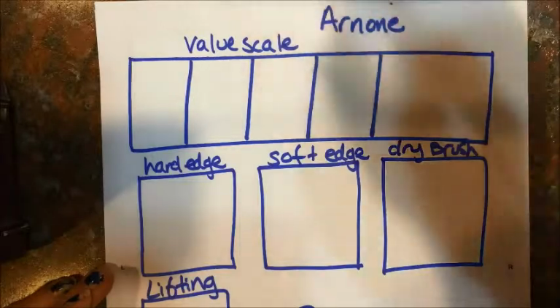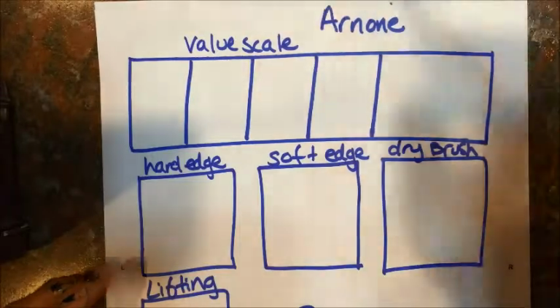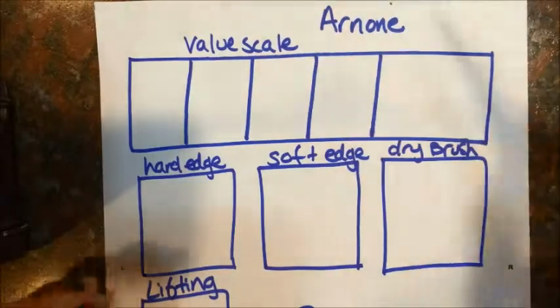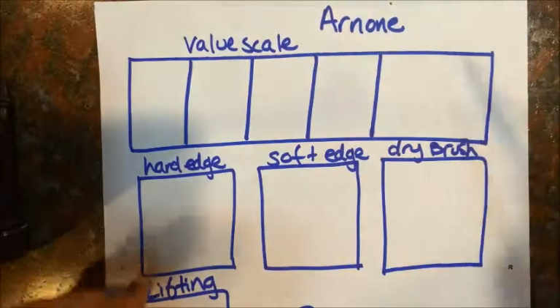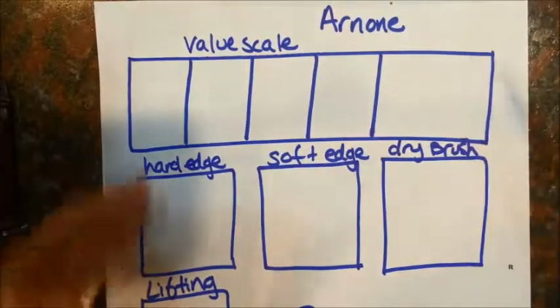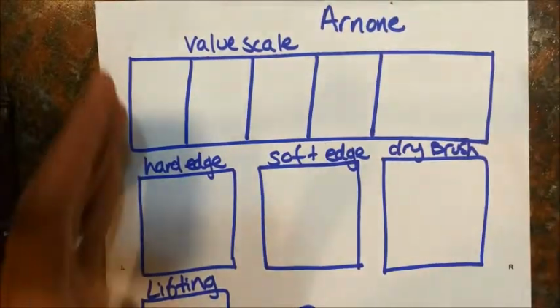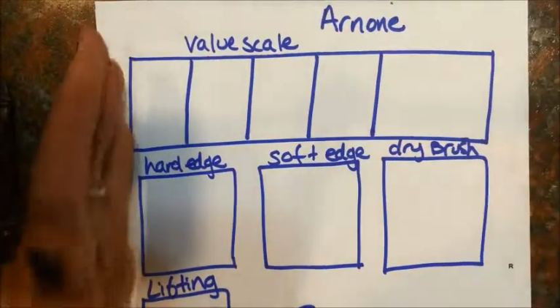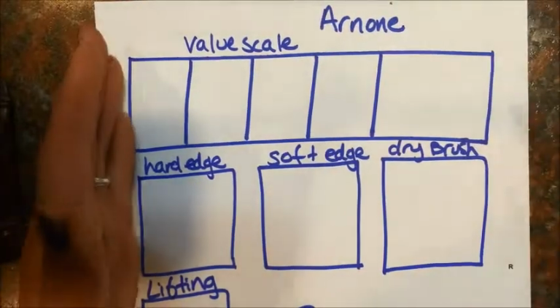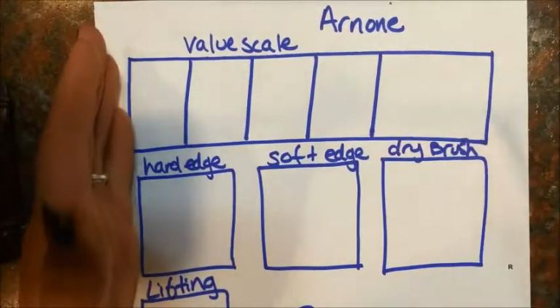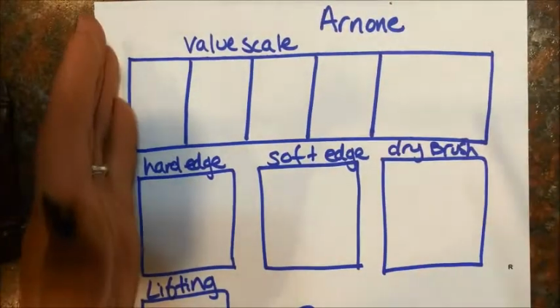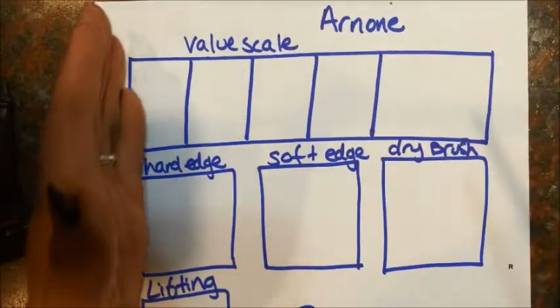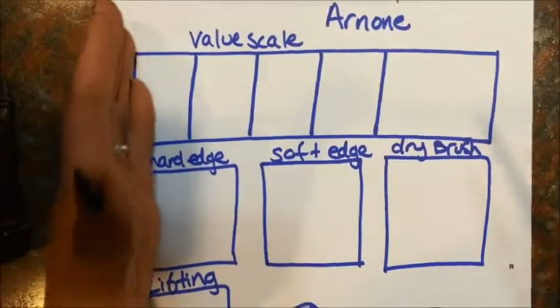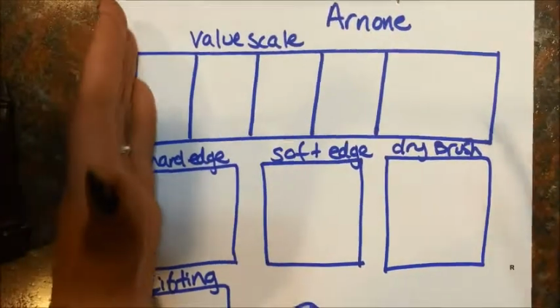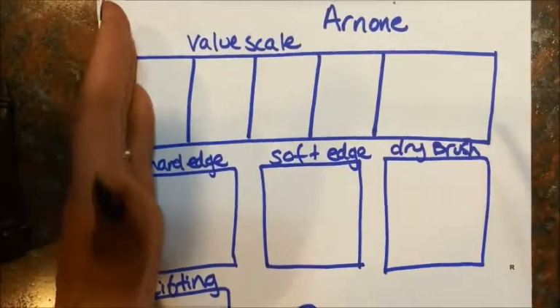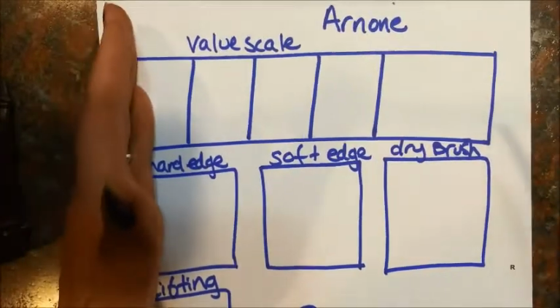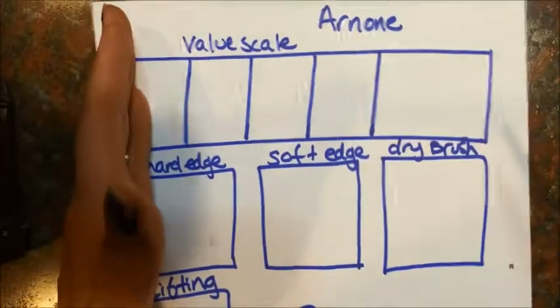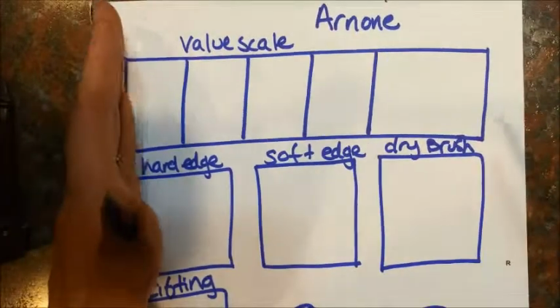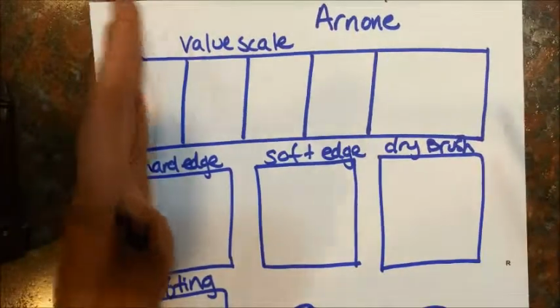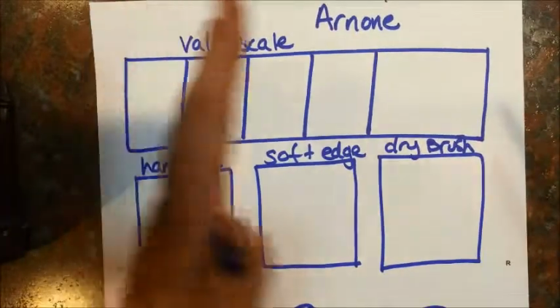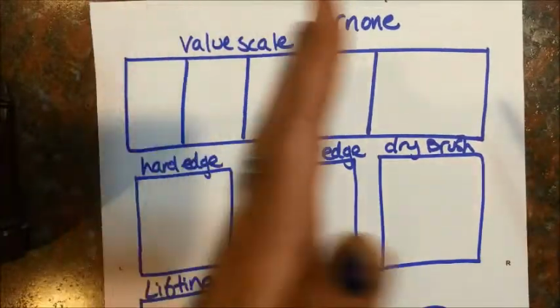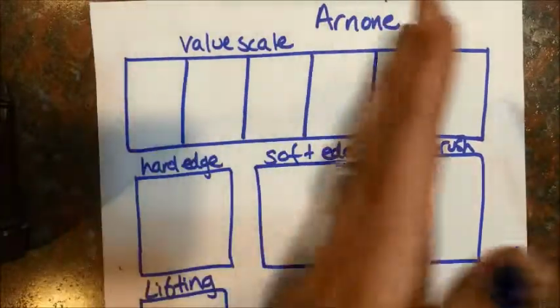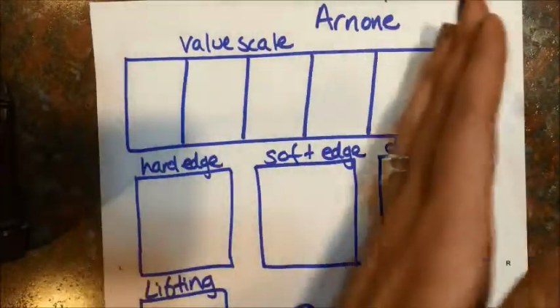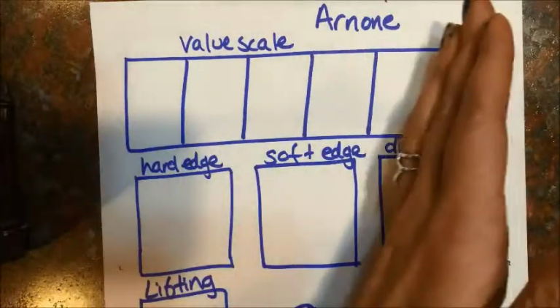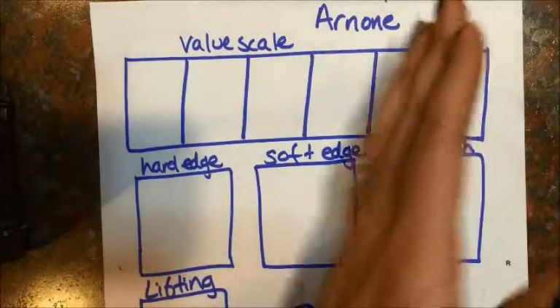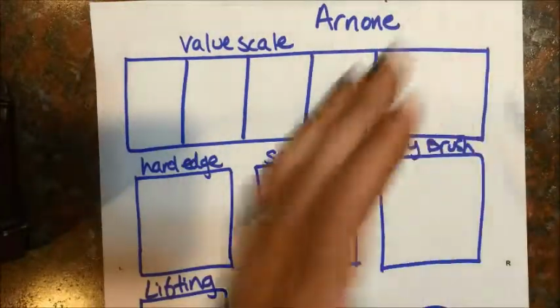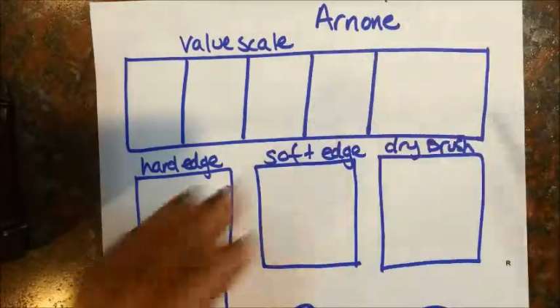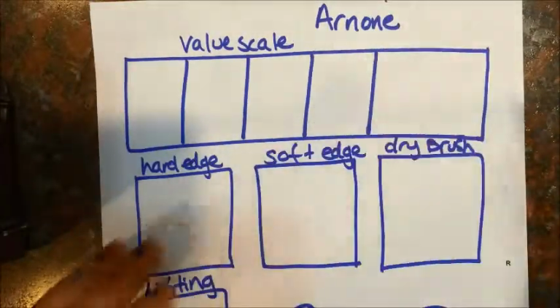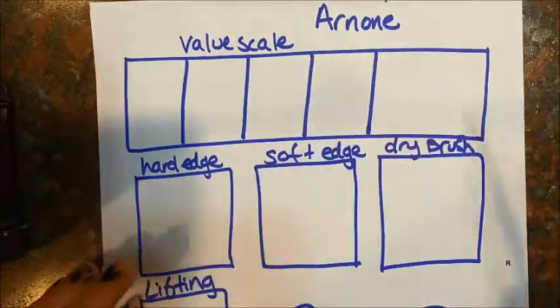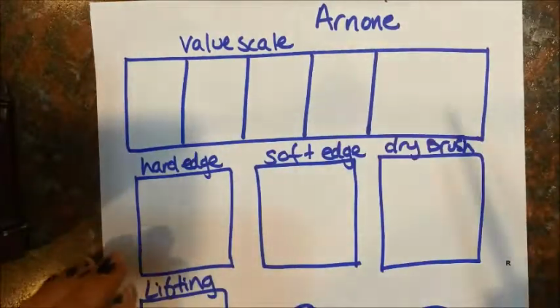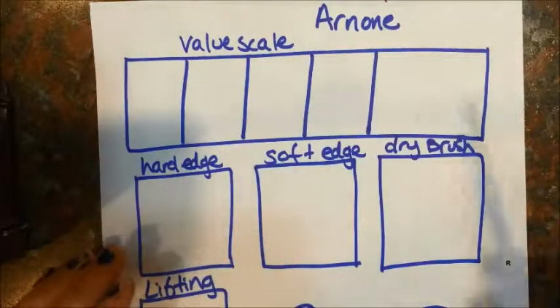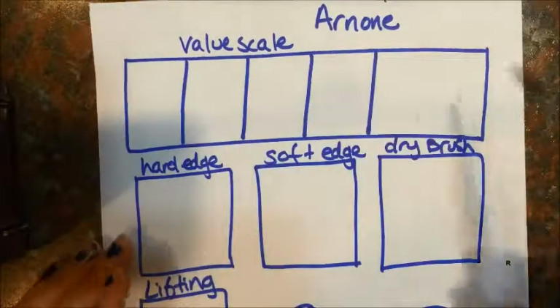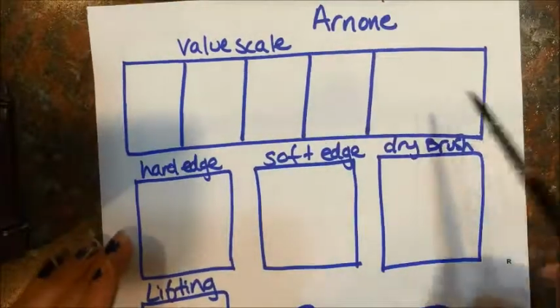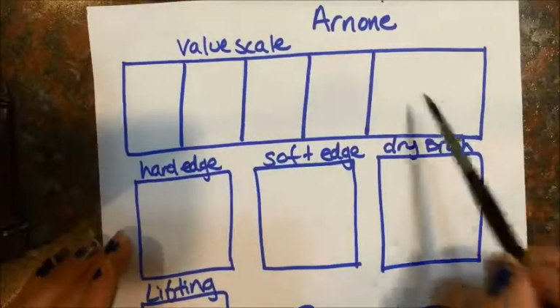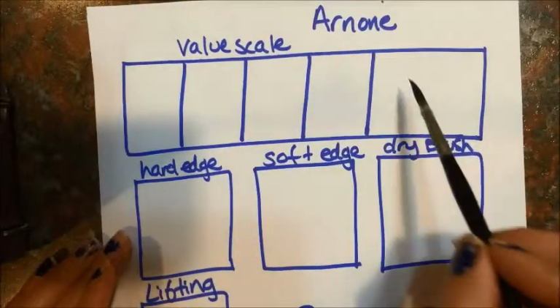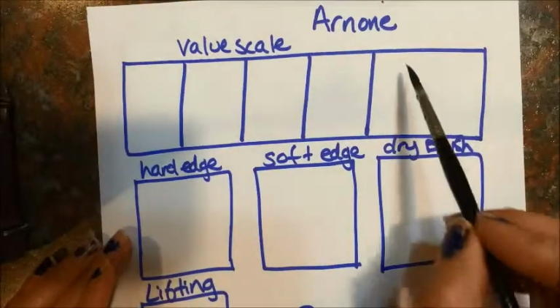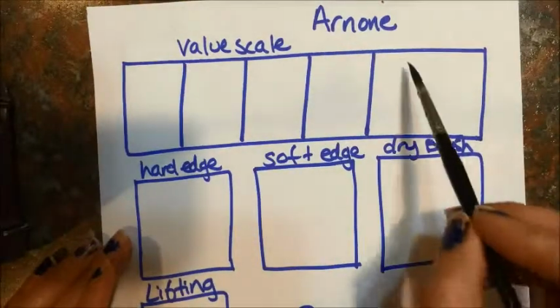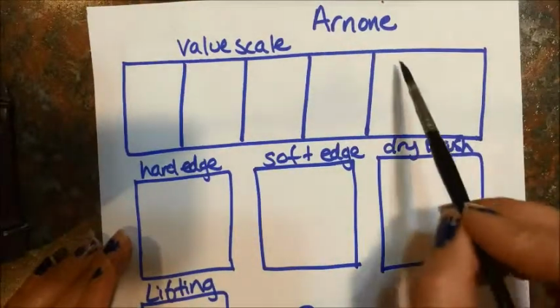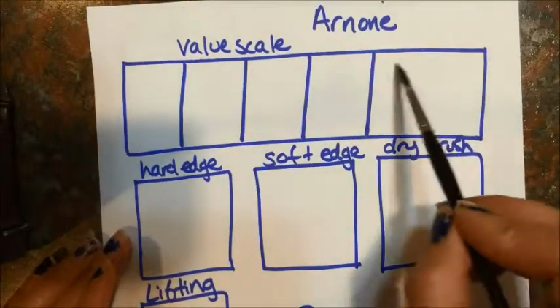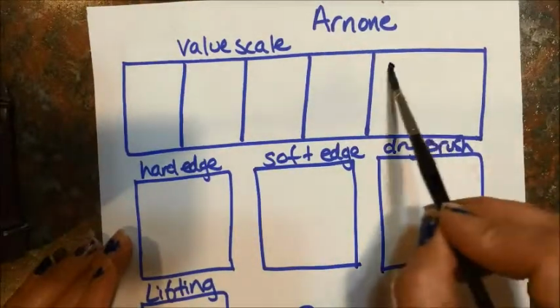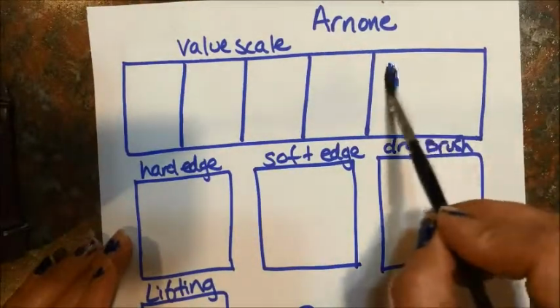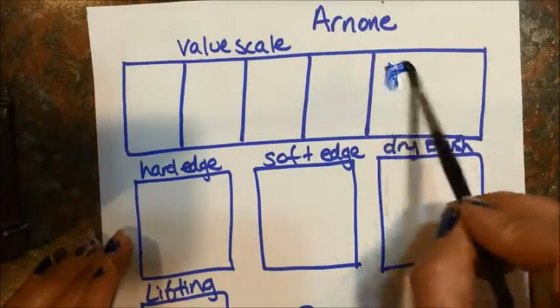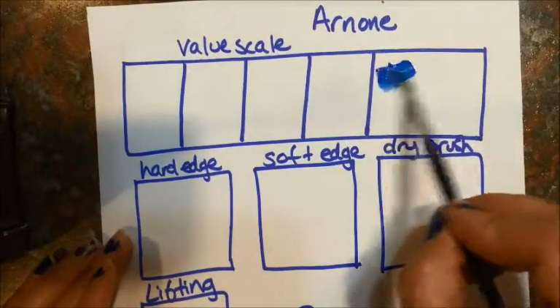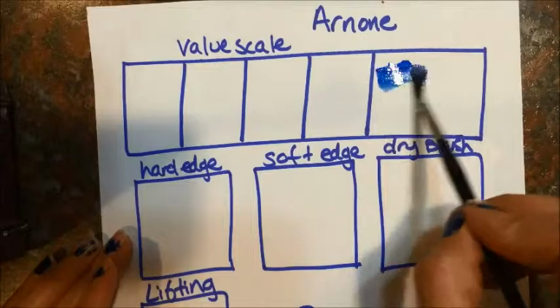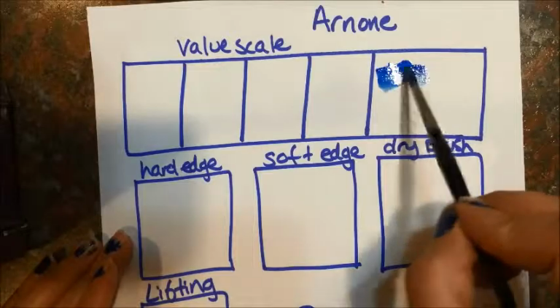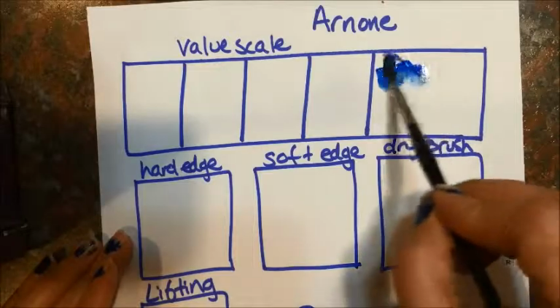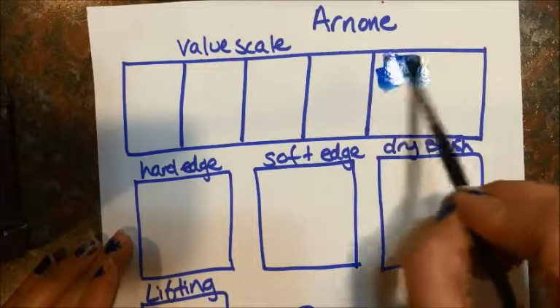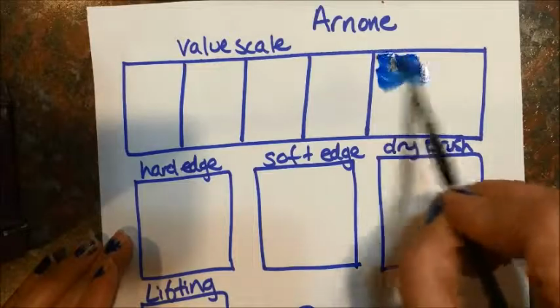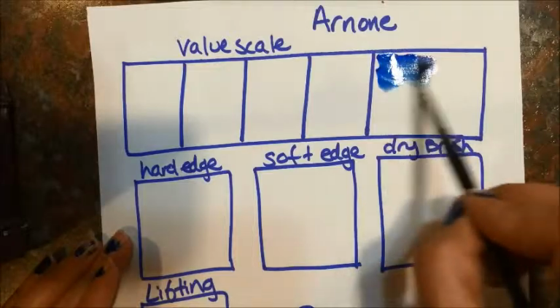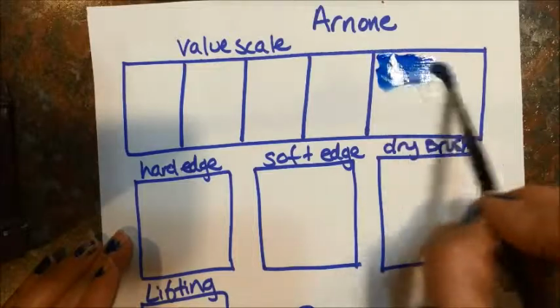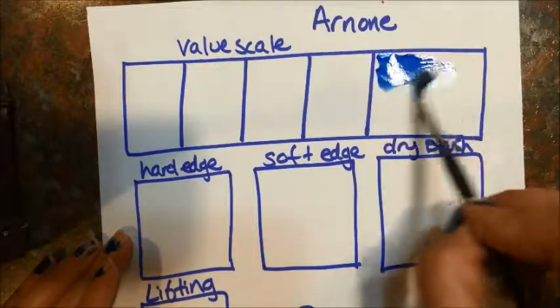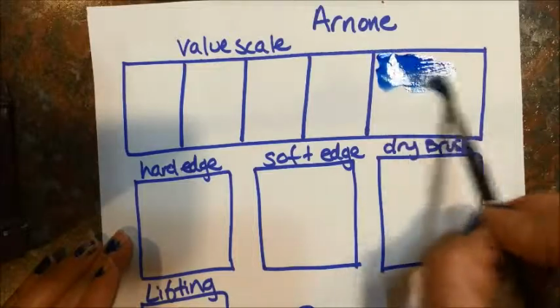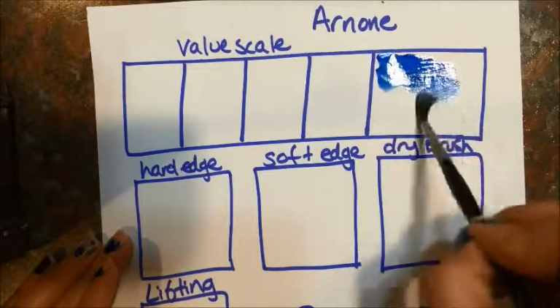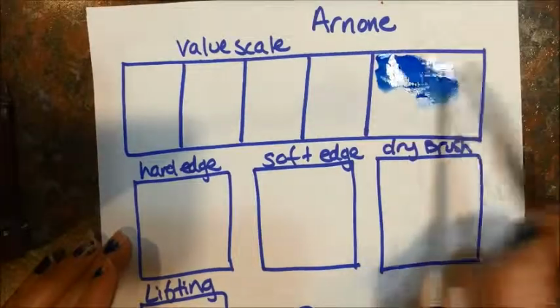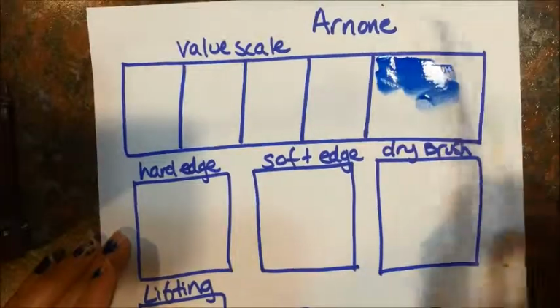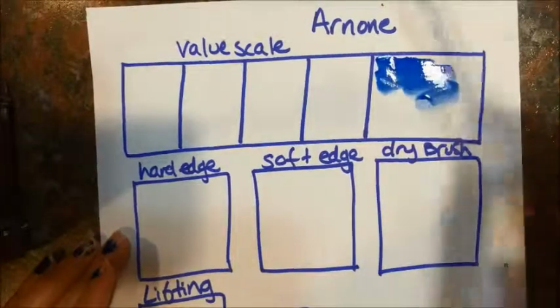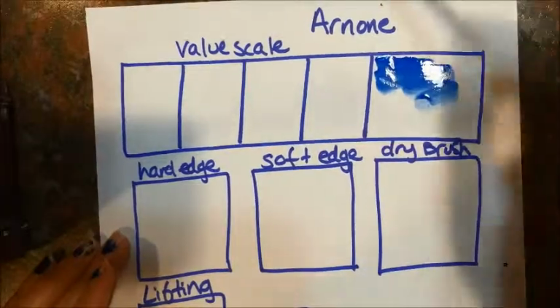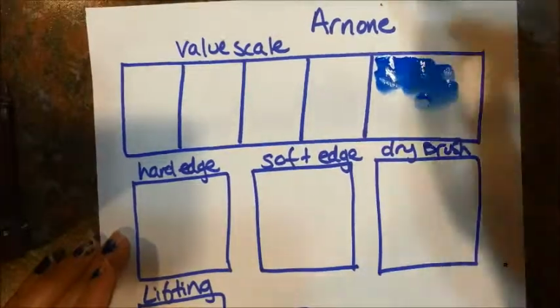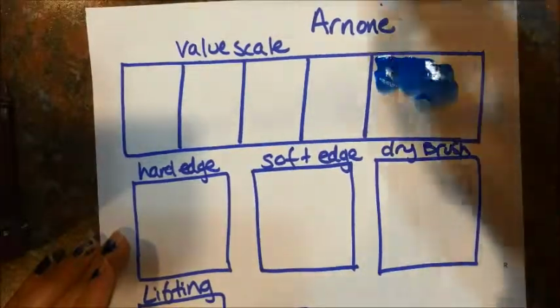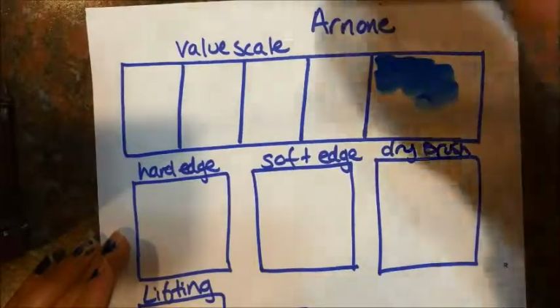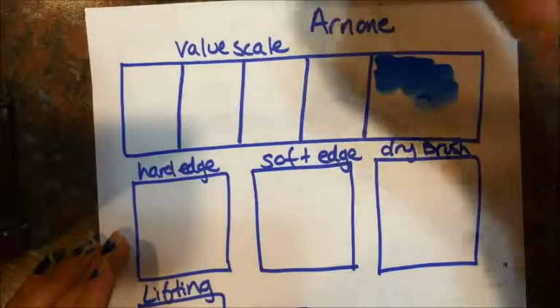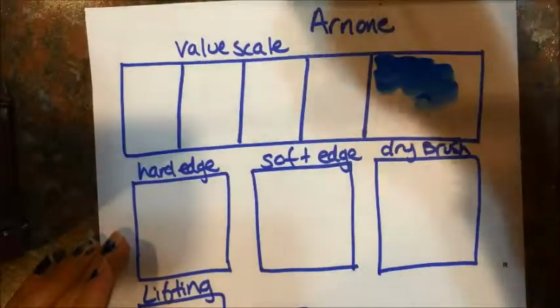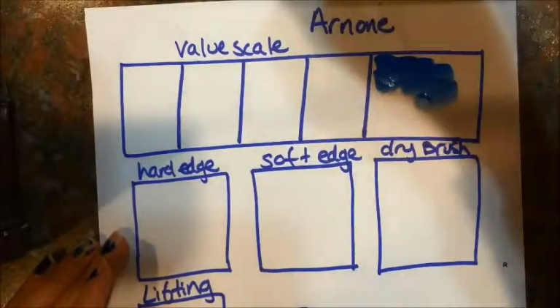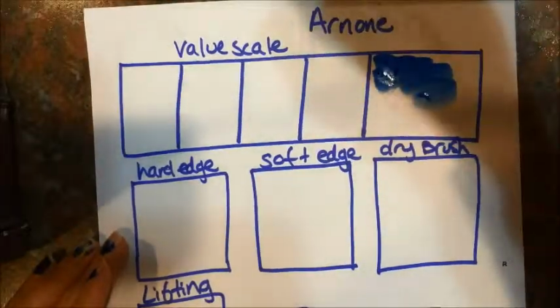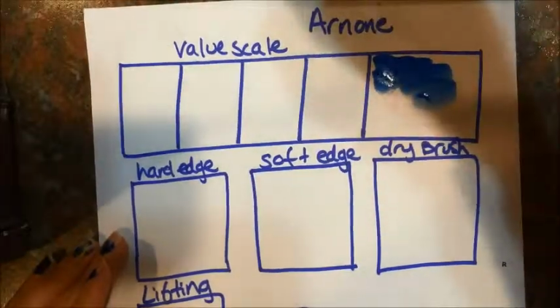A value scale is where it's one color and it goes from light to dark. I'm going to start over here.